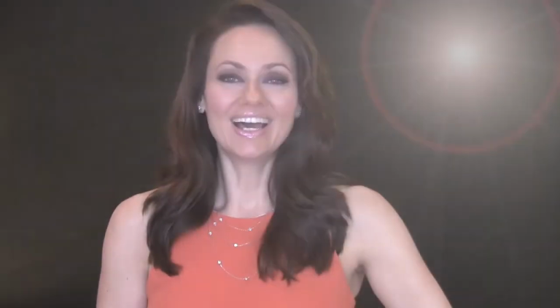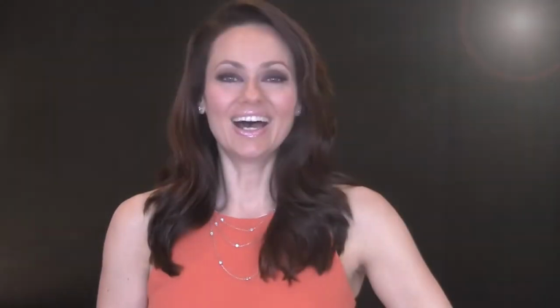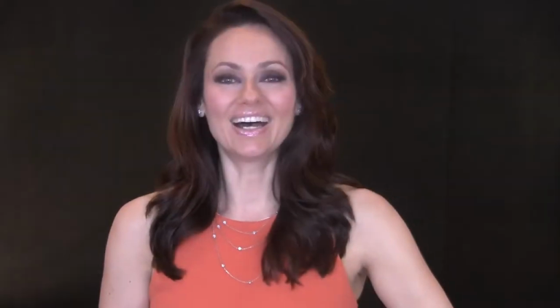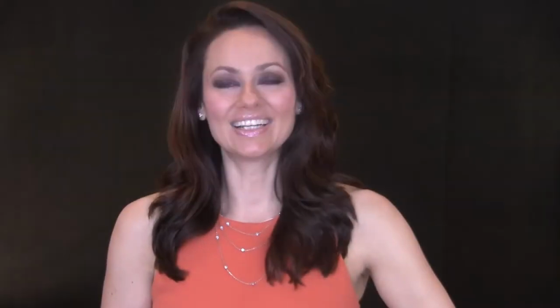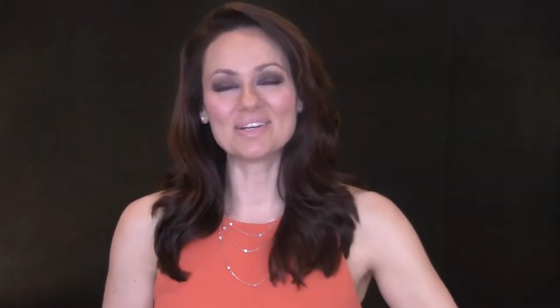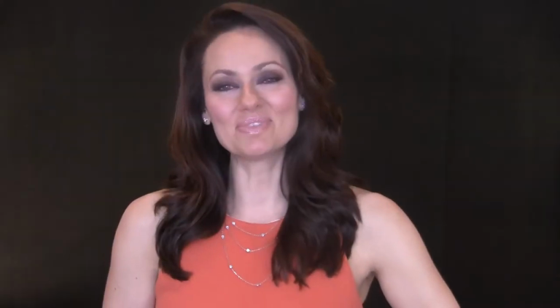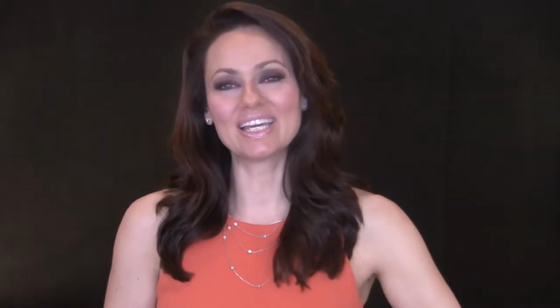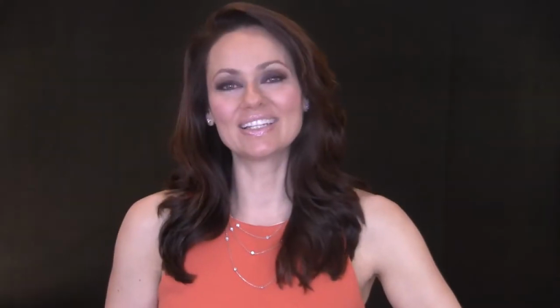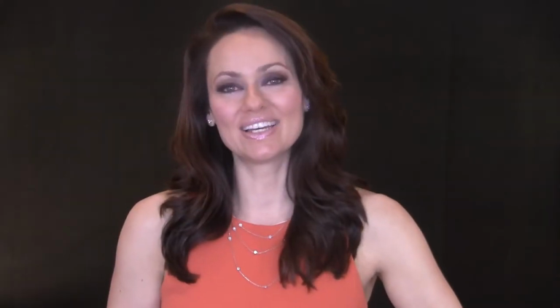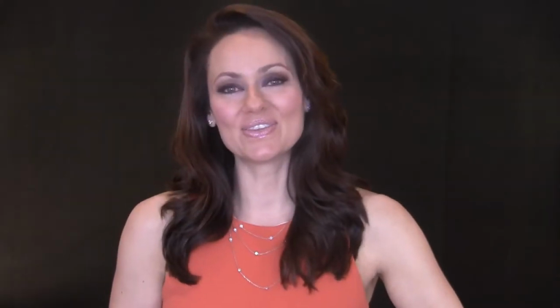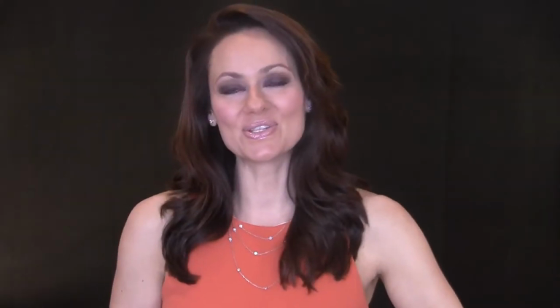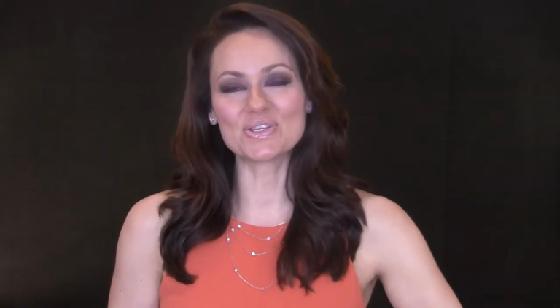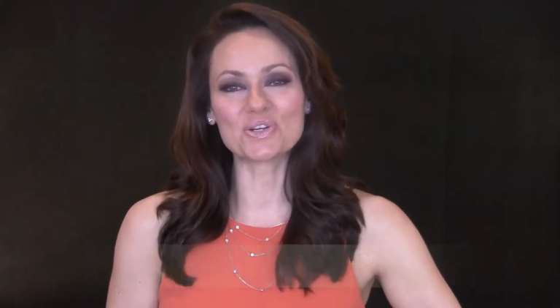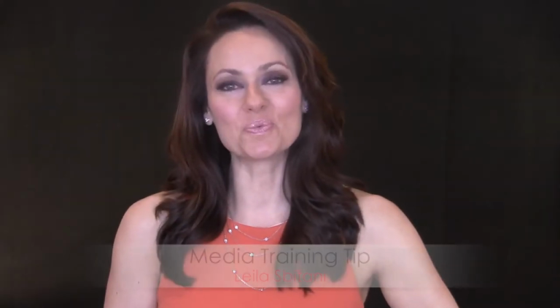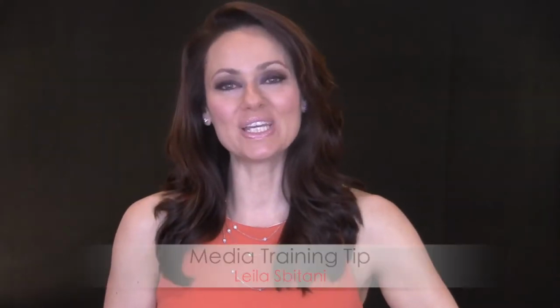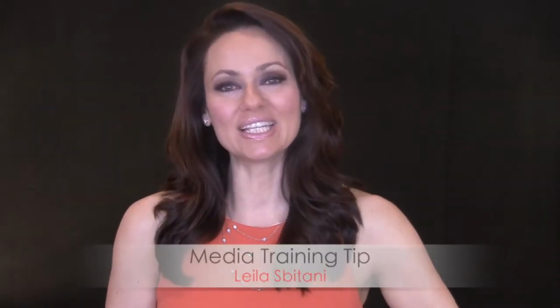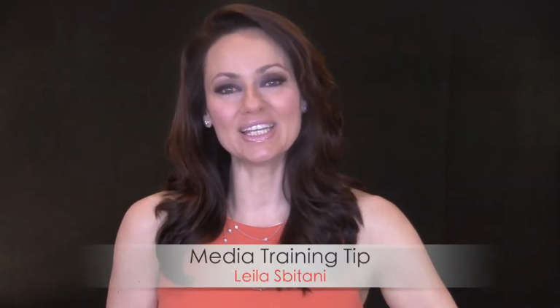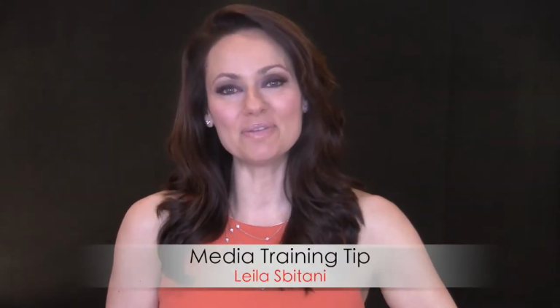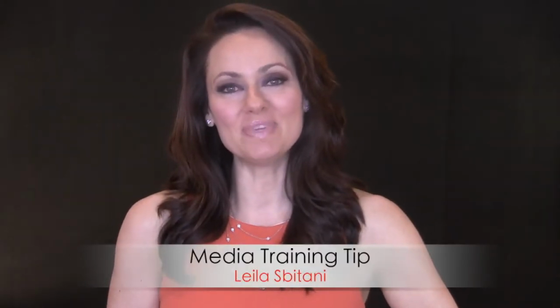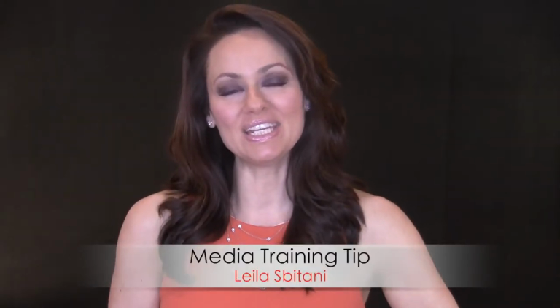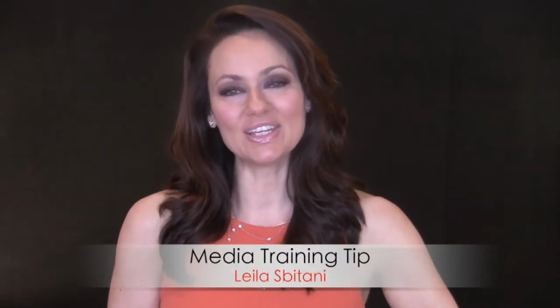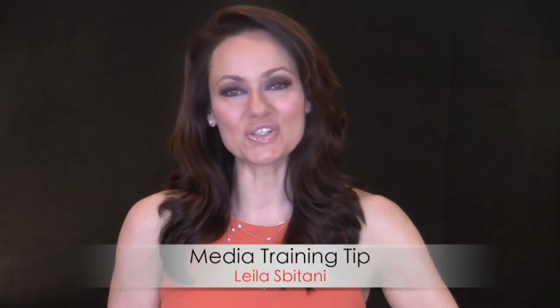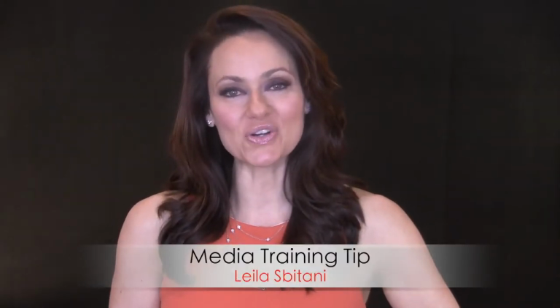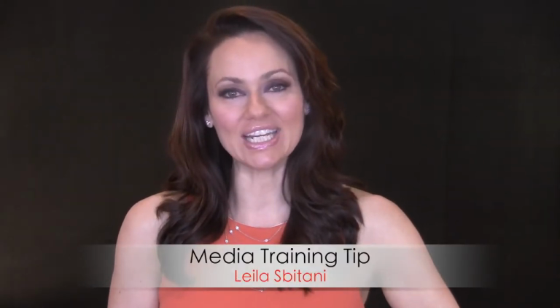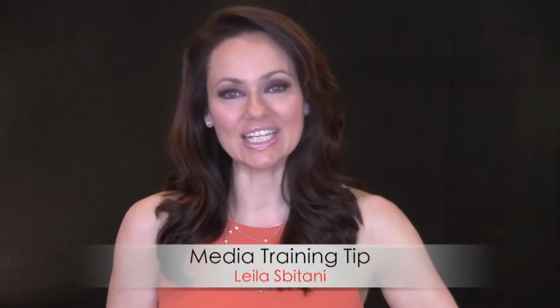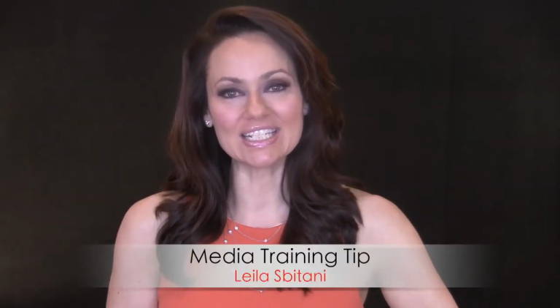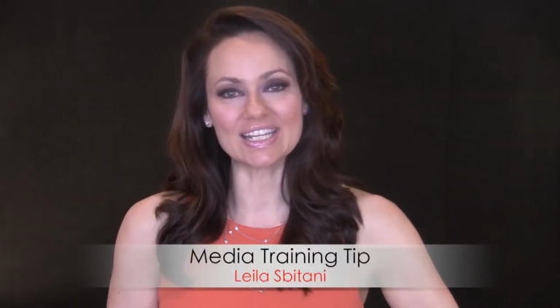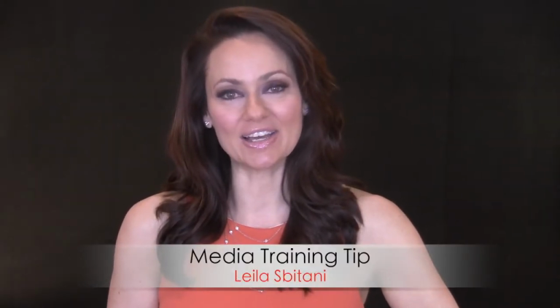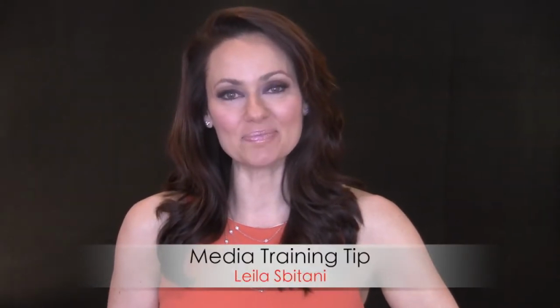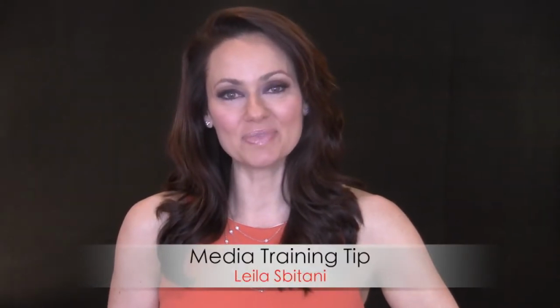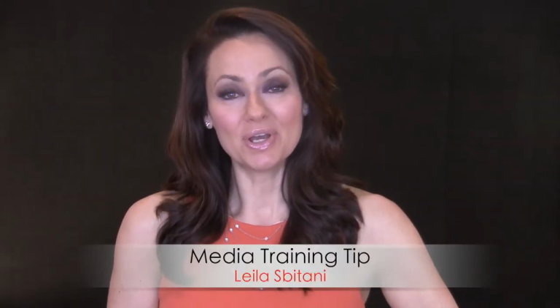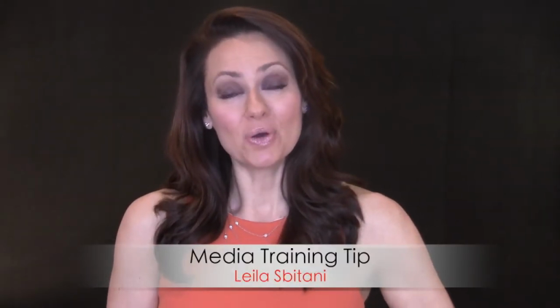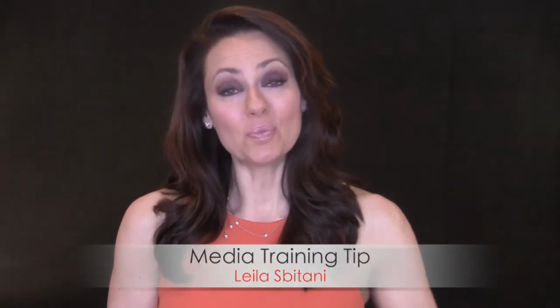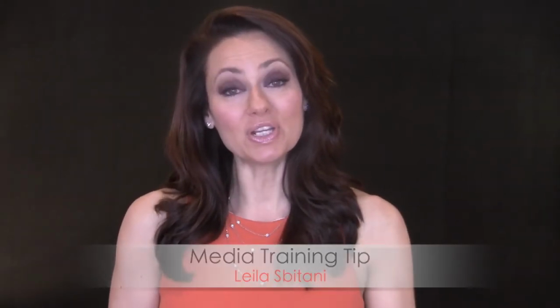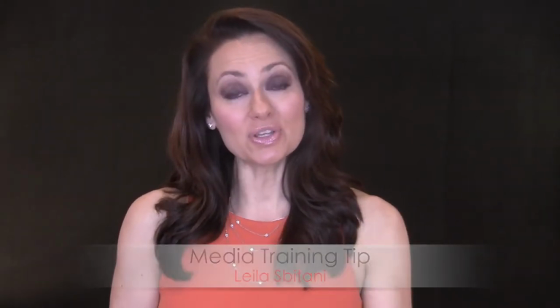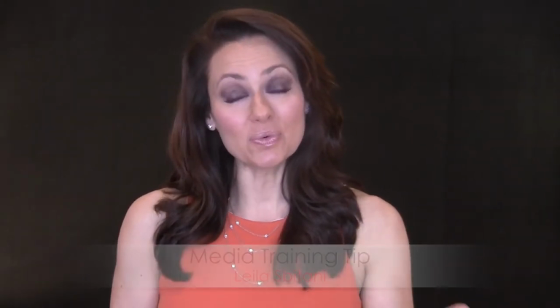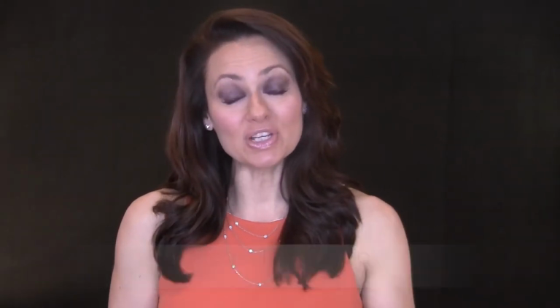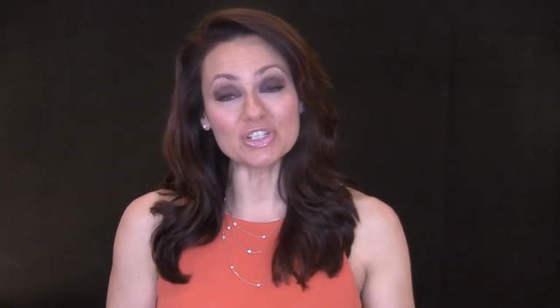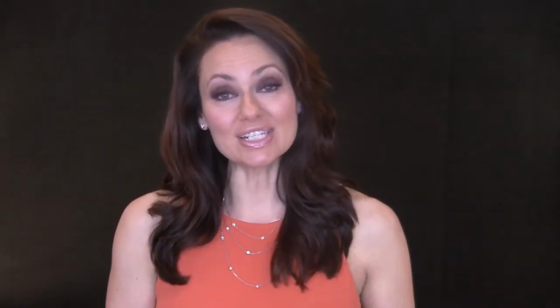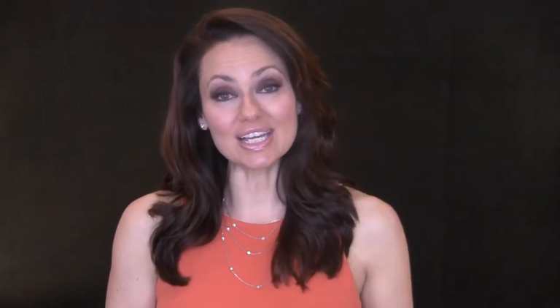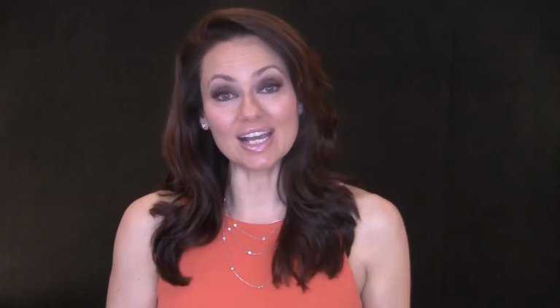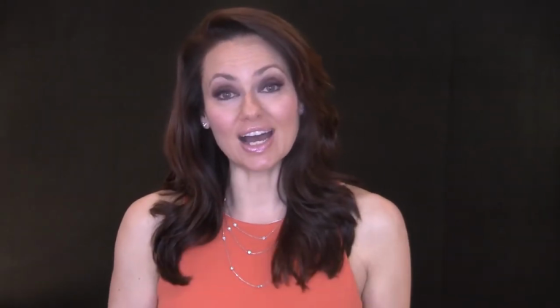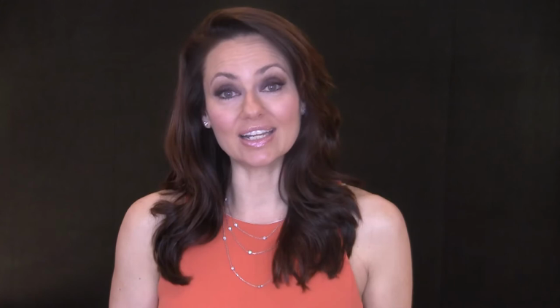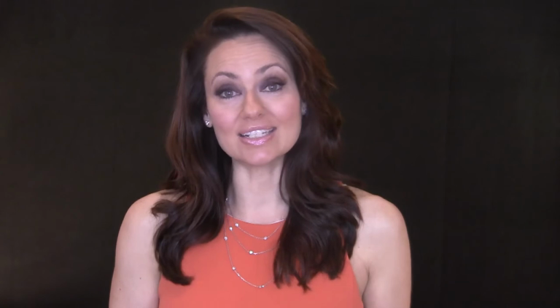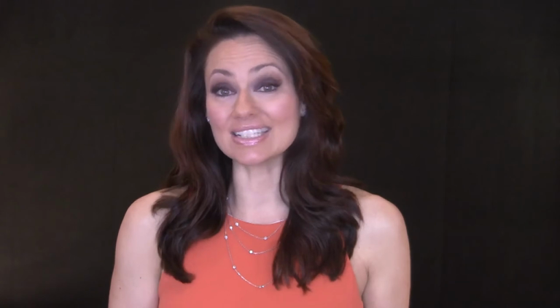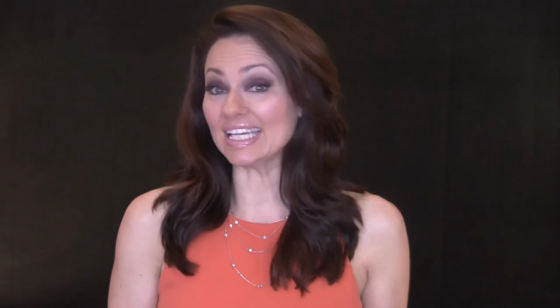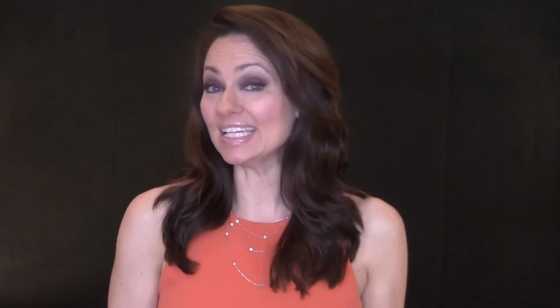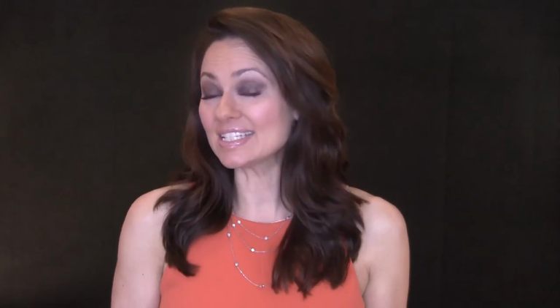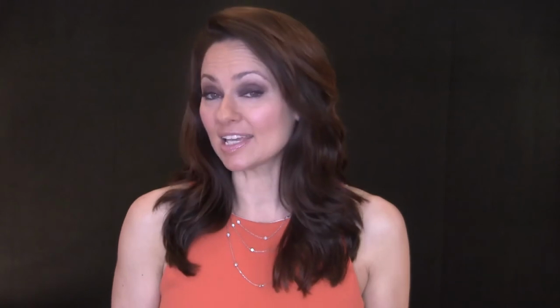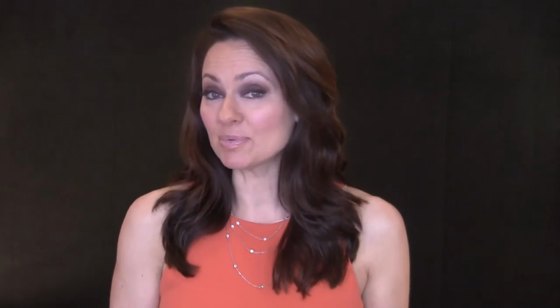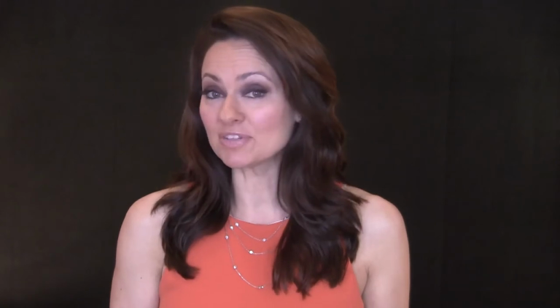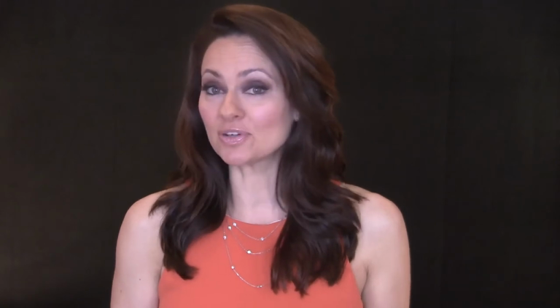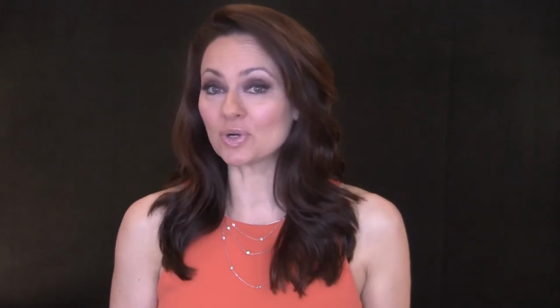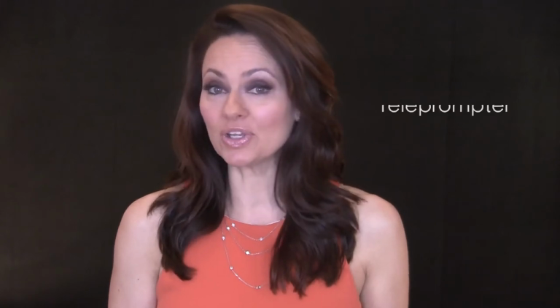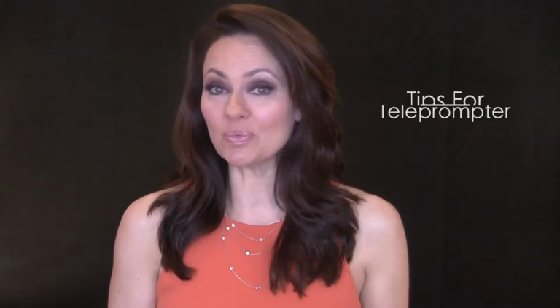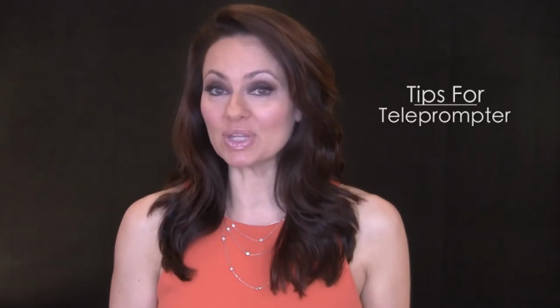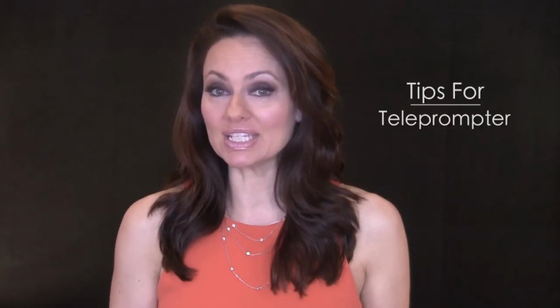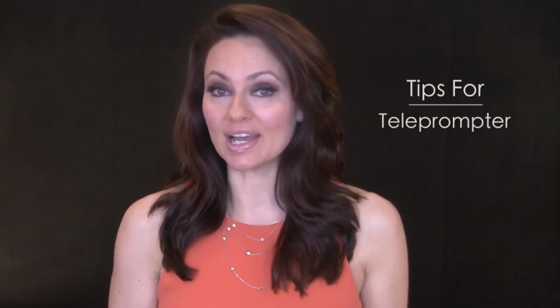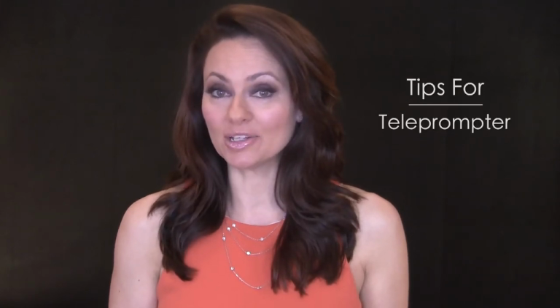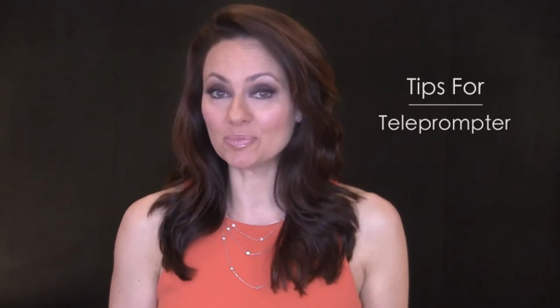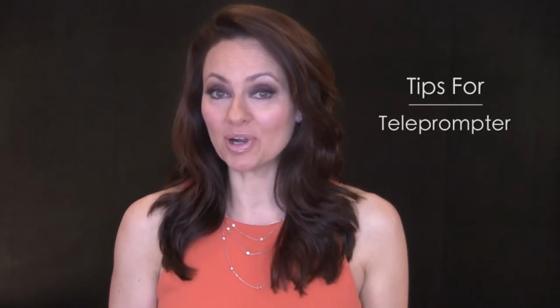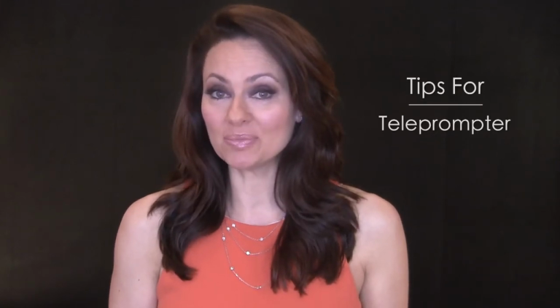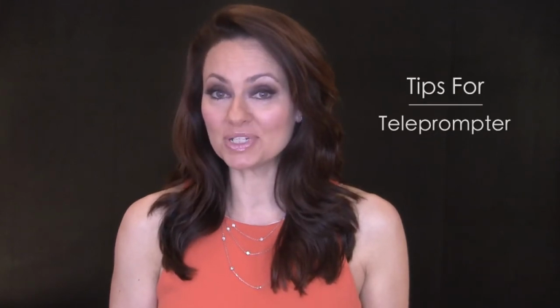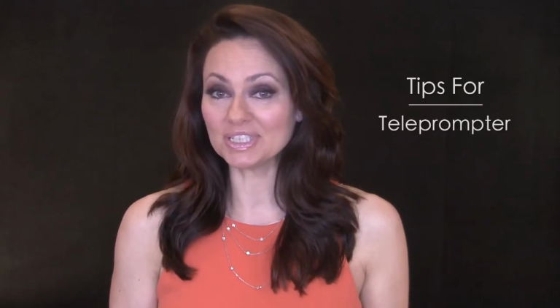Hi, I'm Layla, and this is your weekly media training tip. One of the questions I got is: any tips for working with a teleprompter?